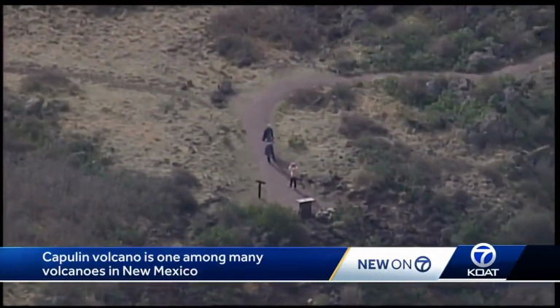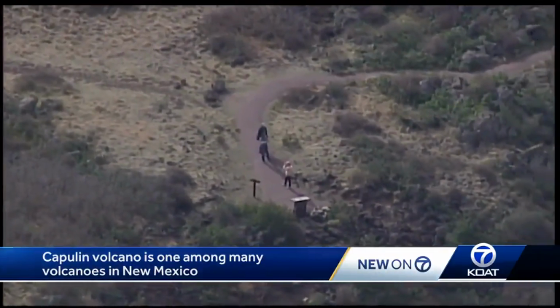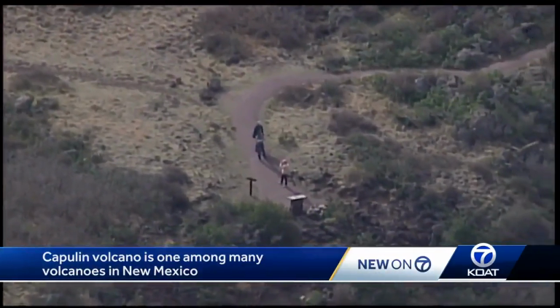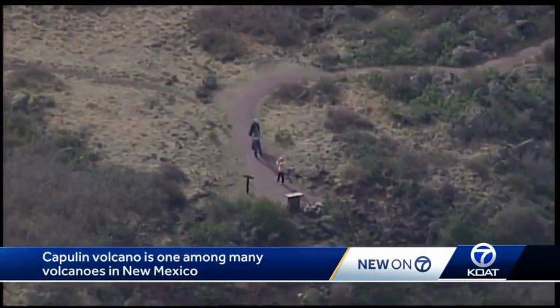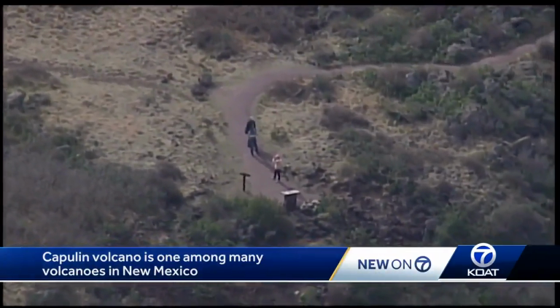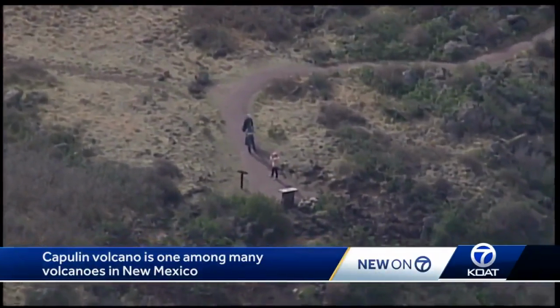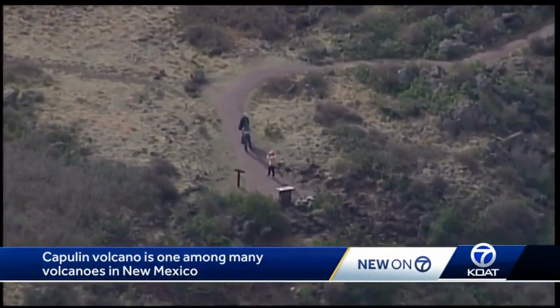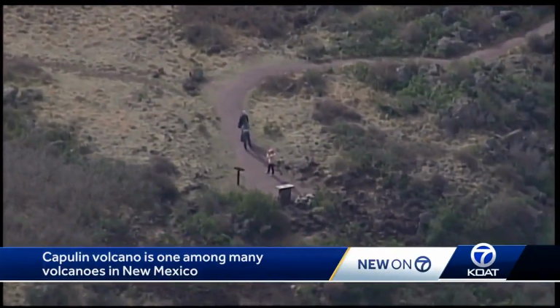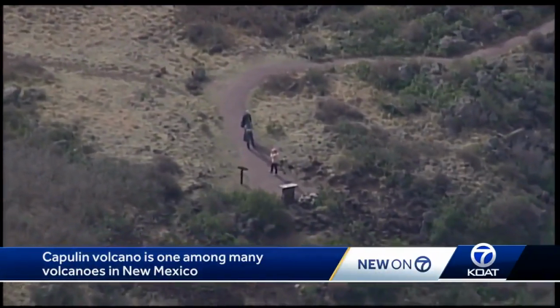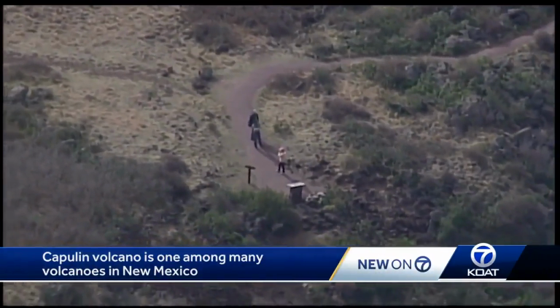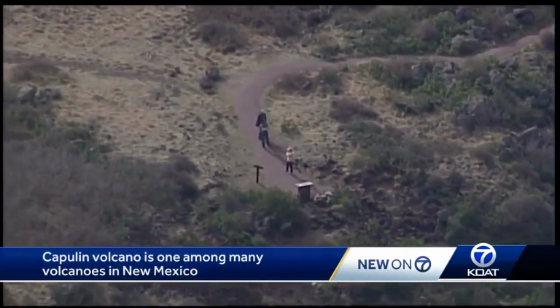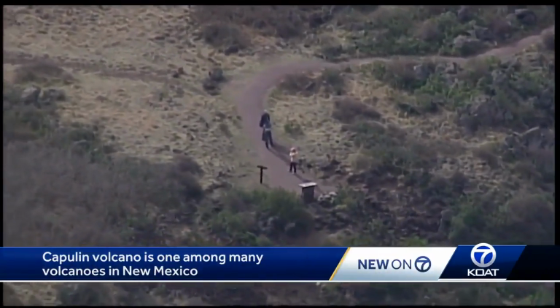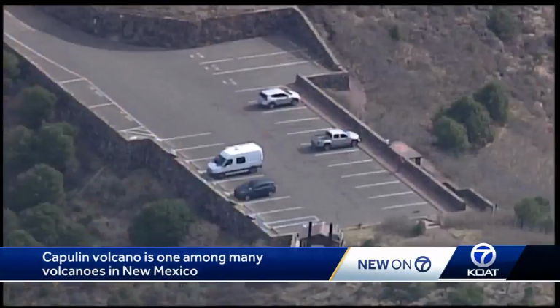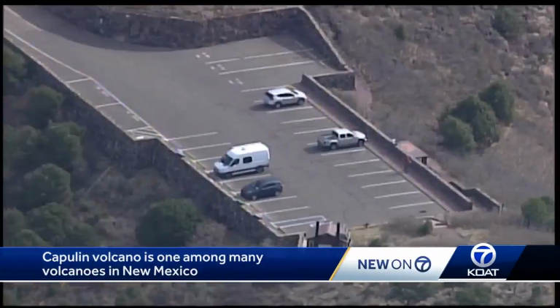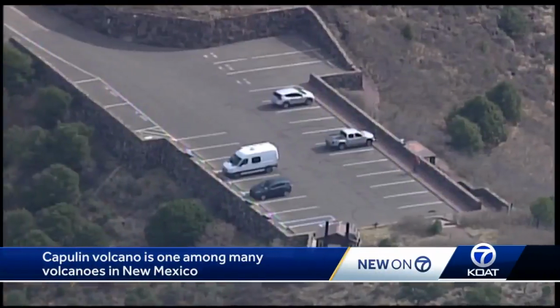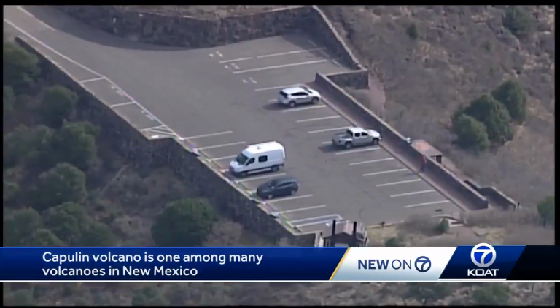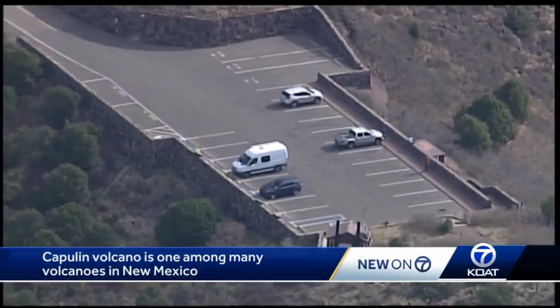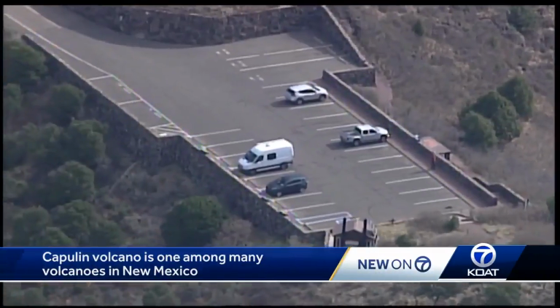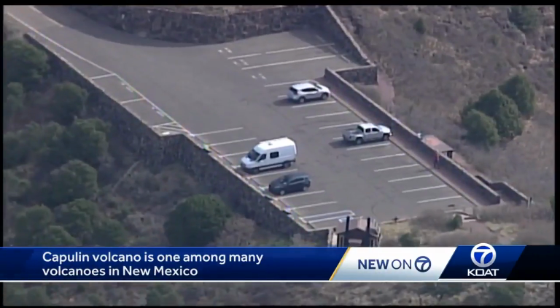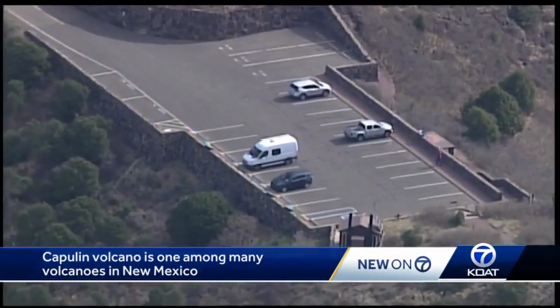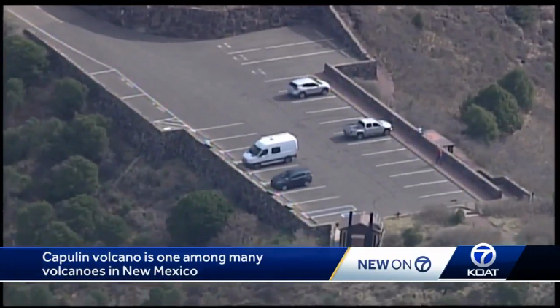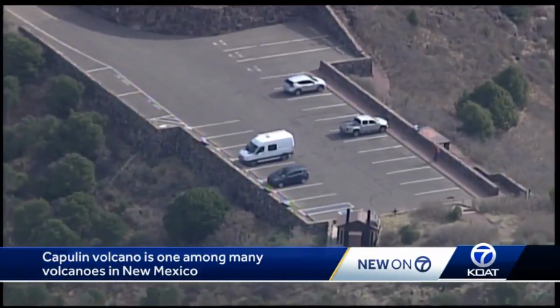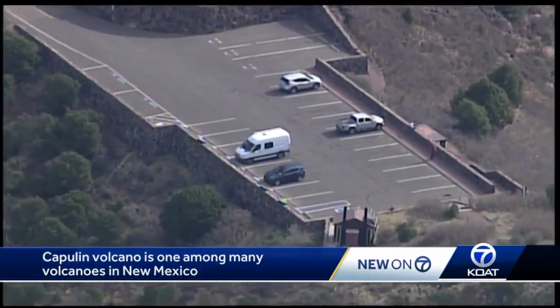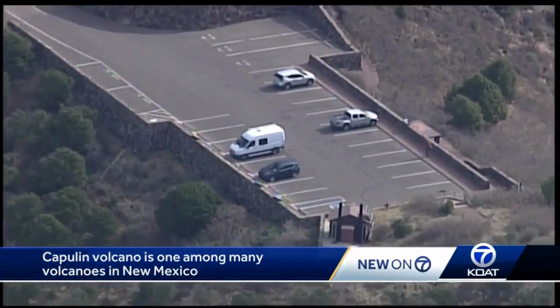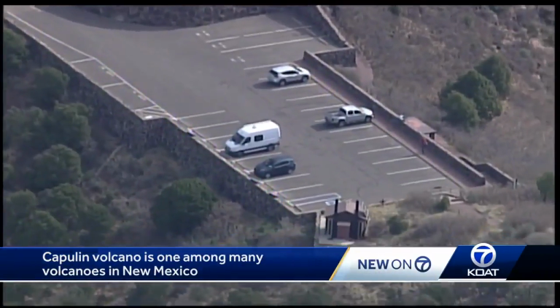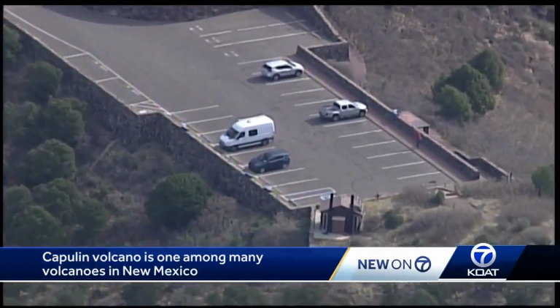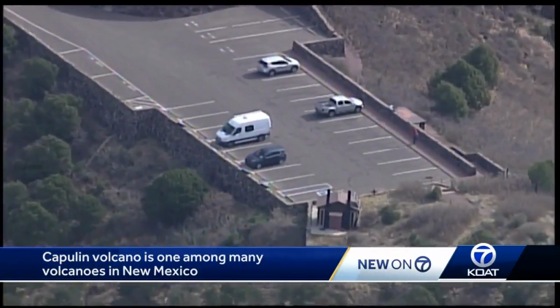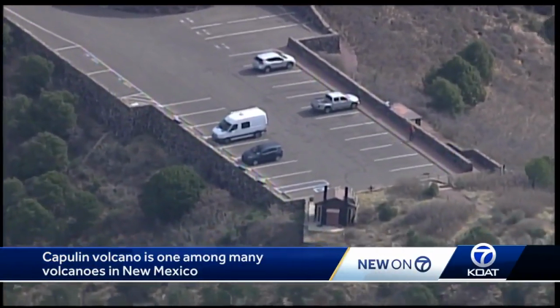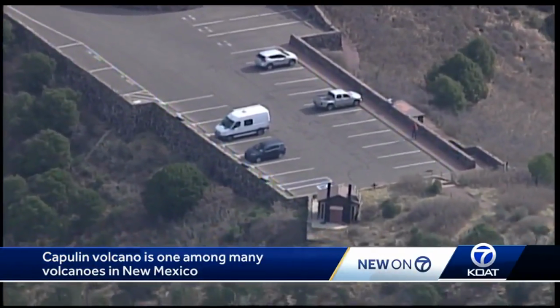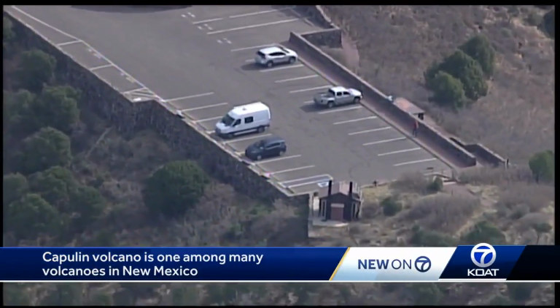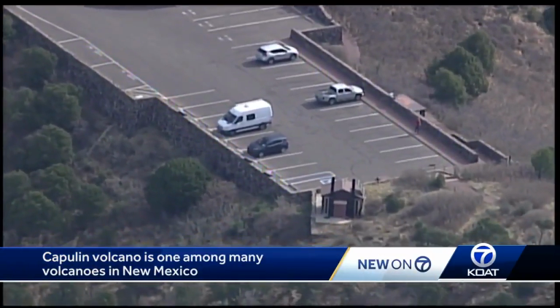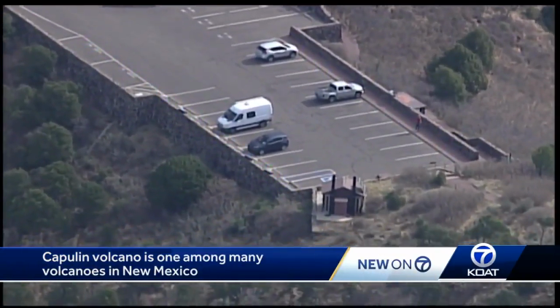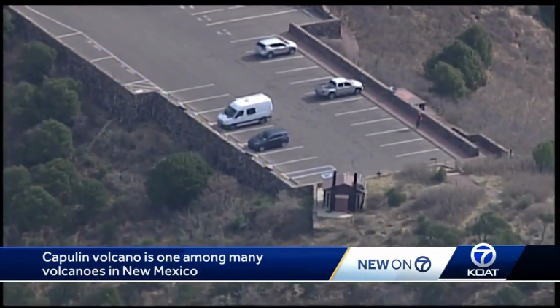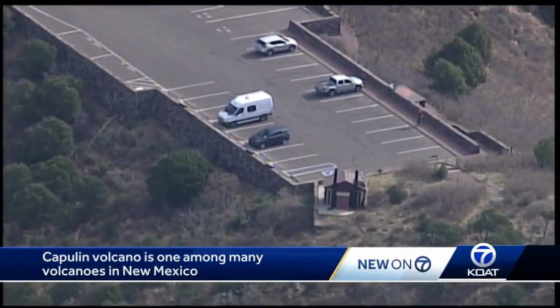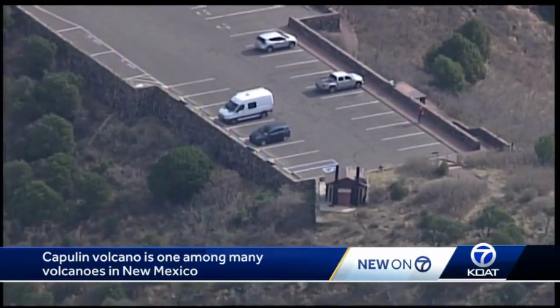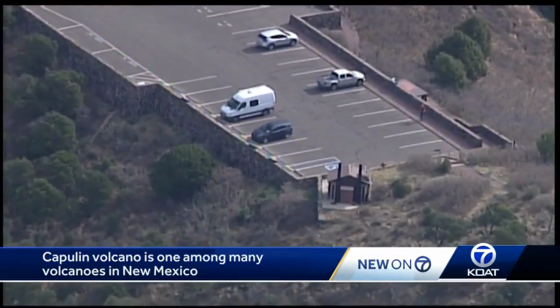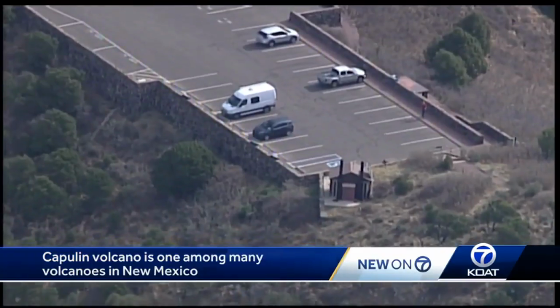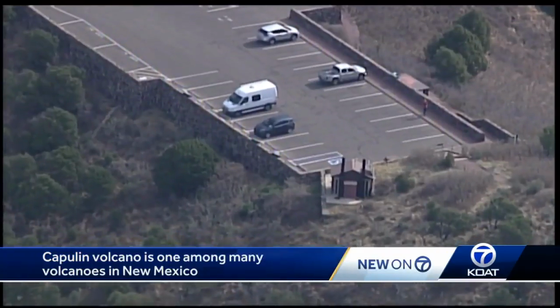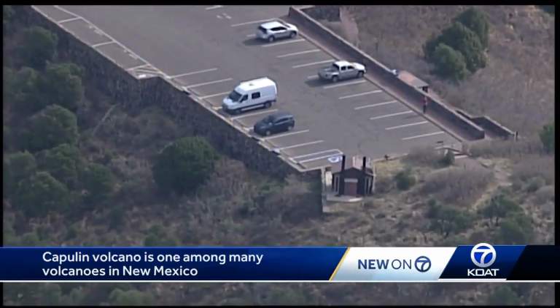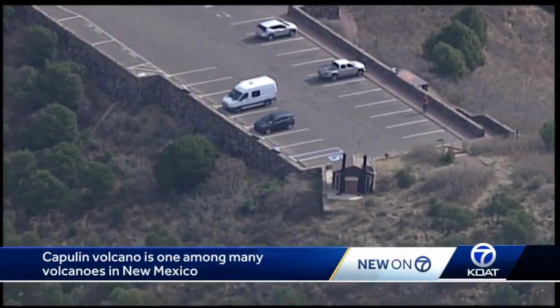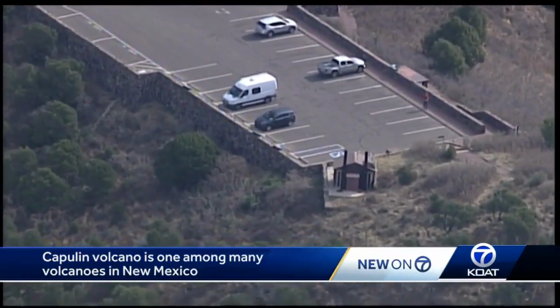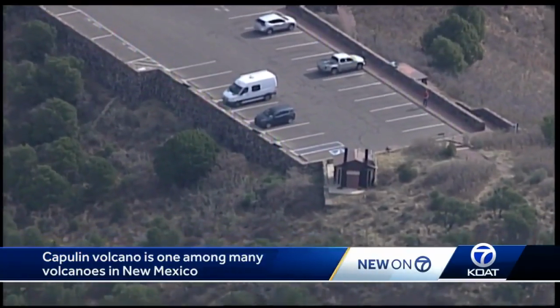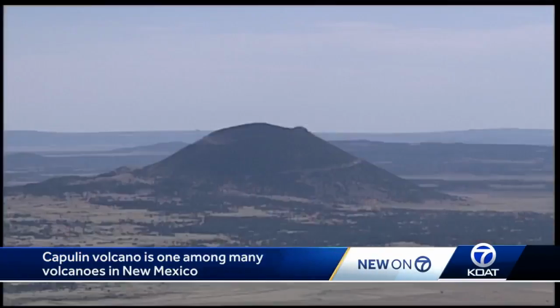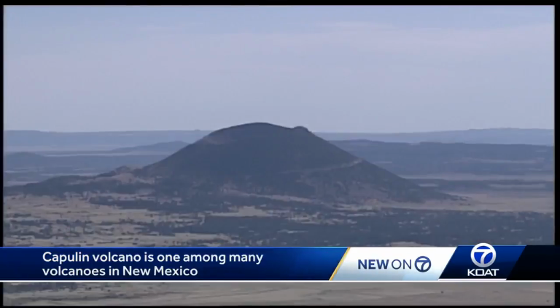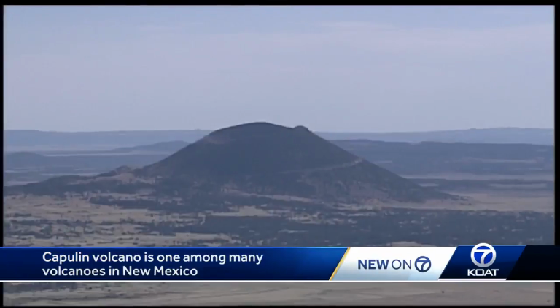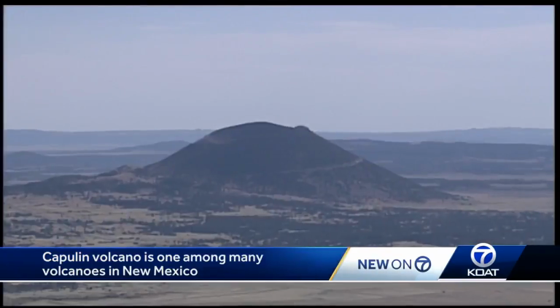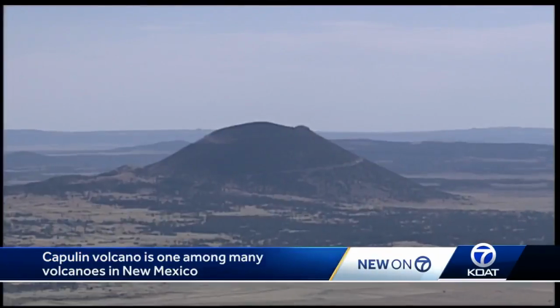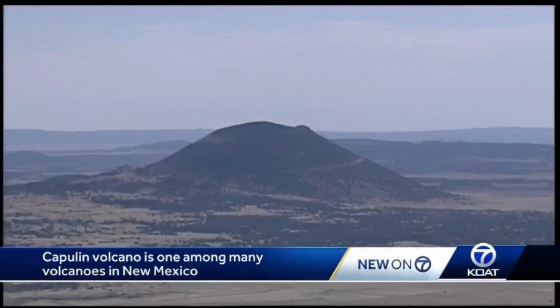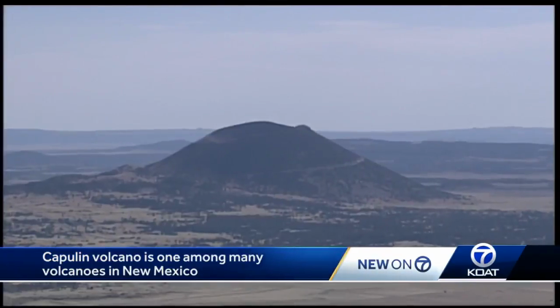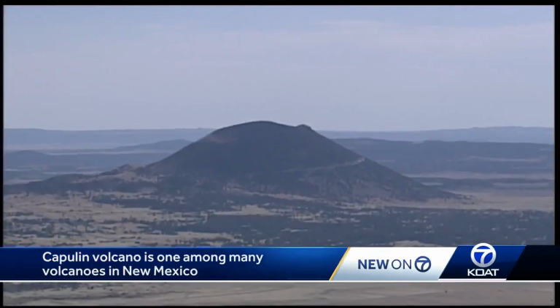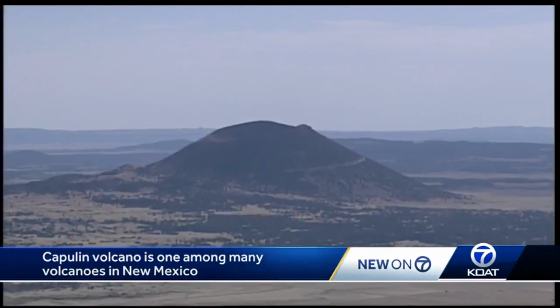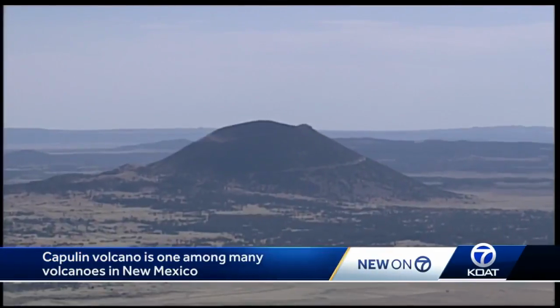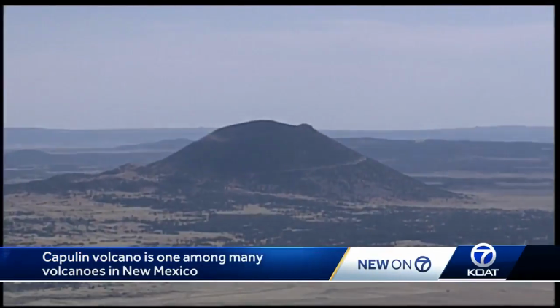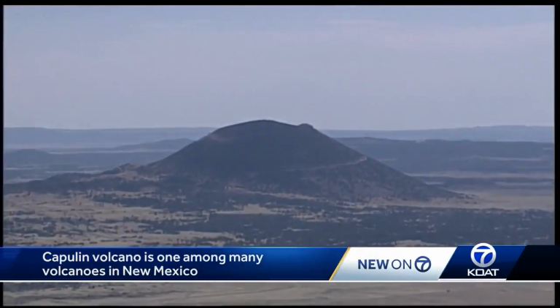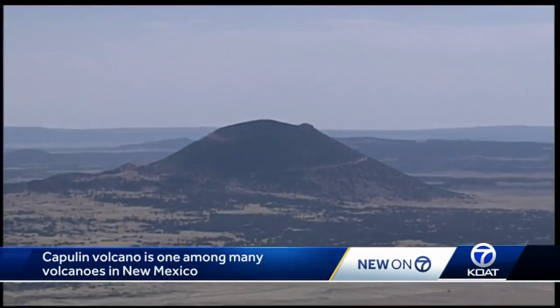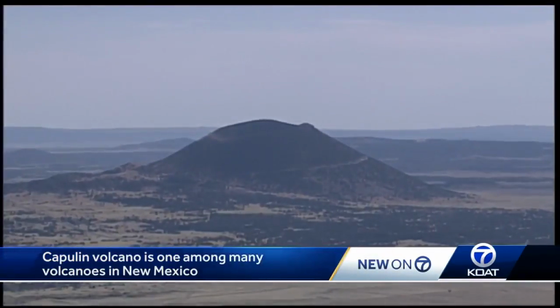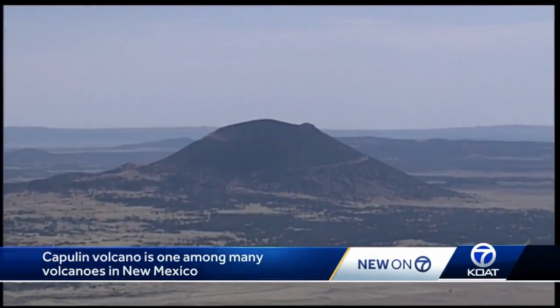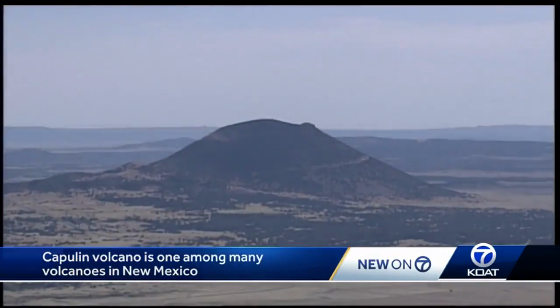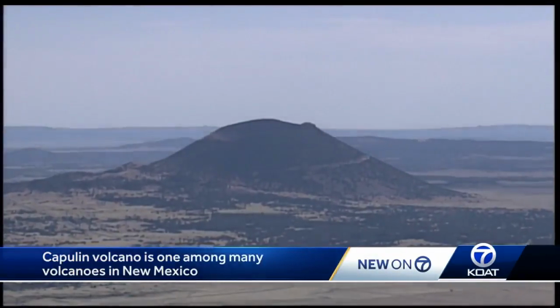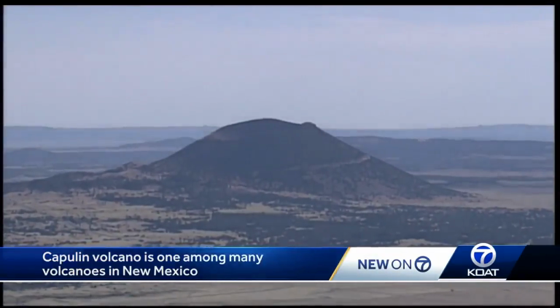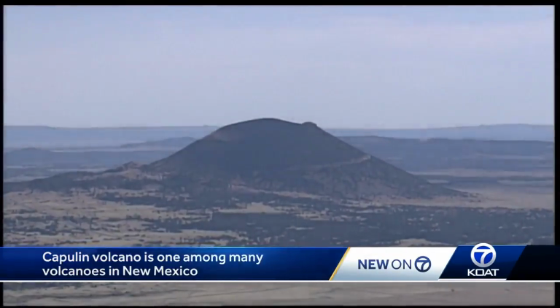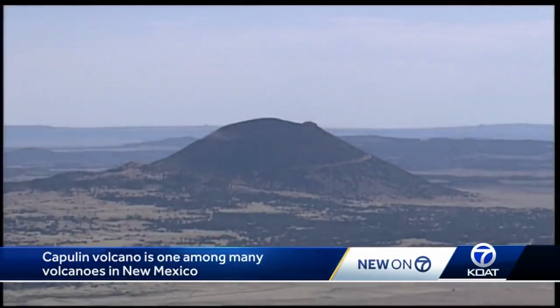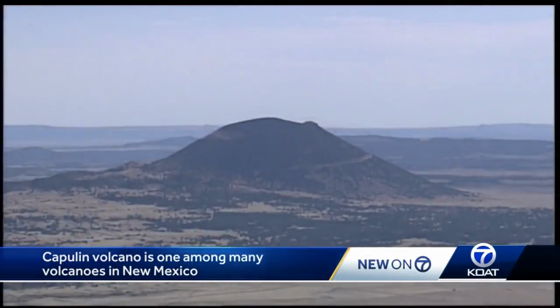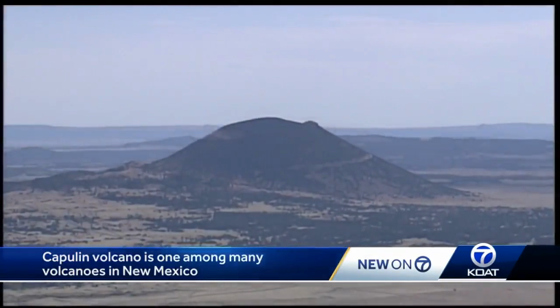So go ahead, take a drive or hike up Capulin and enjoy the spectacular view. Christine Pei, KOAT Action 7 News.